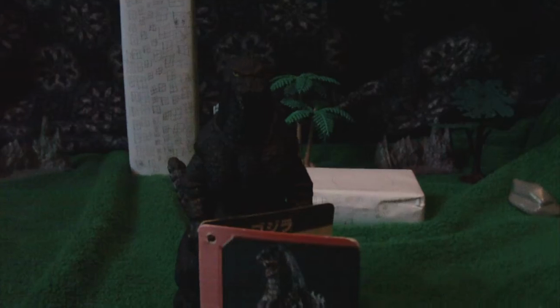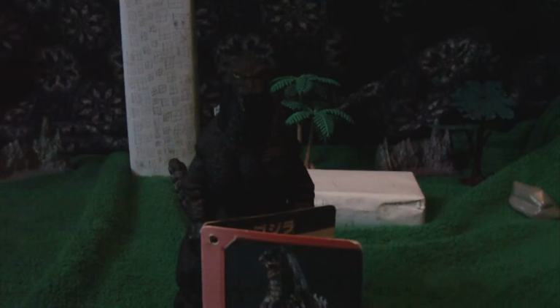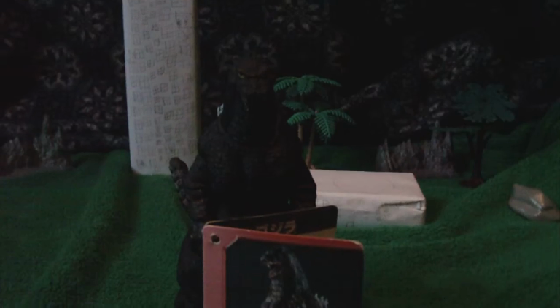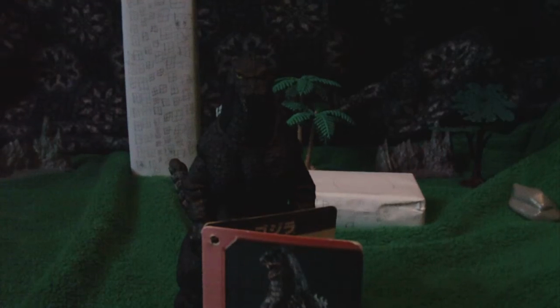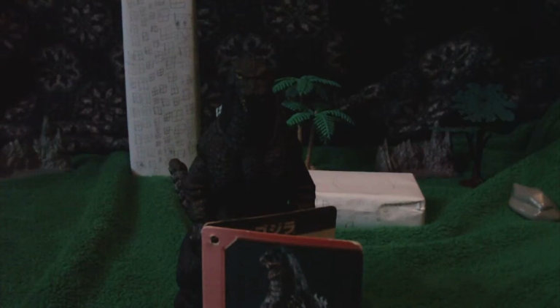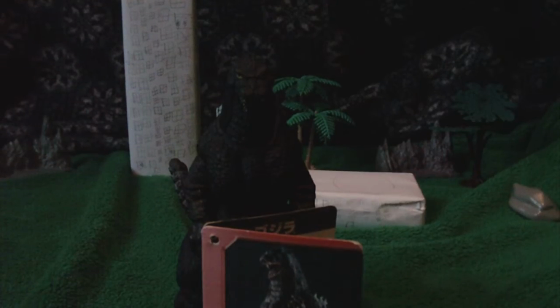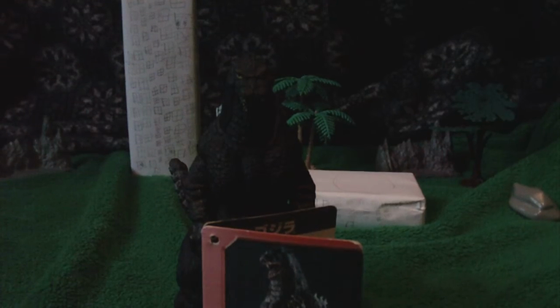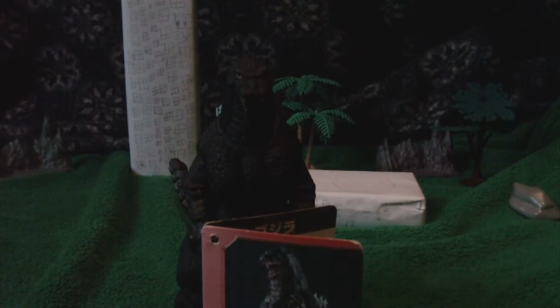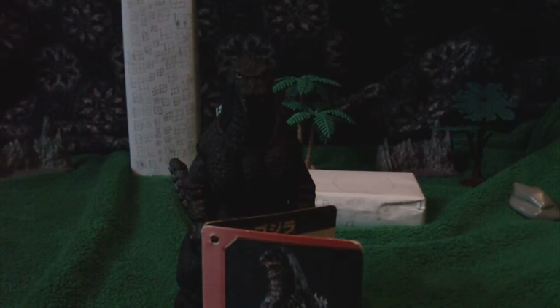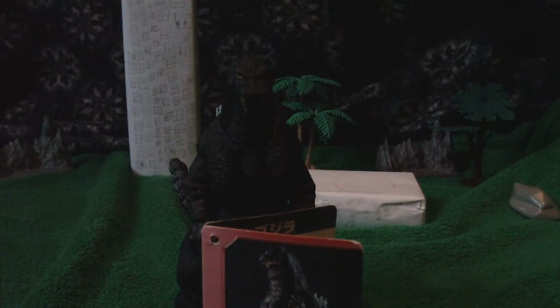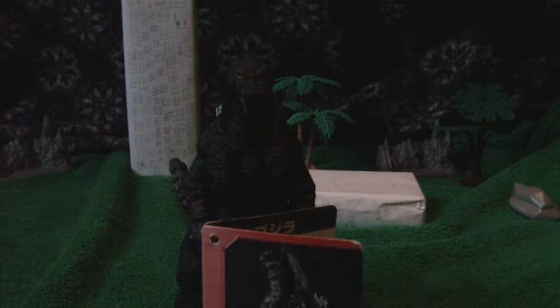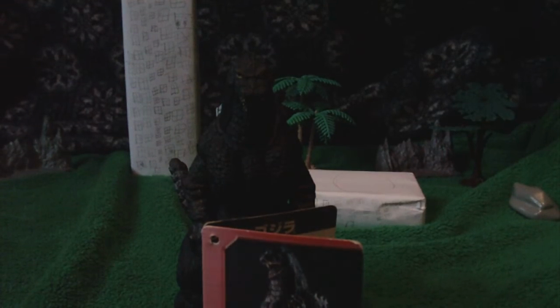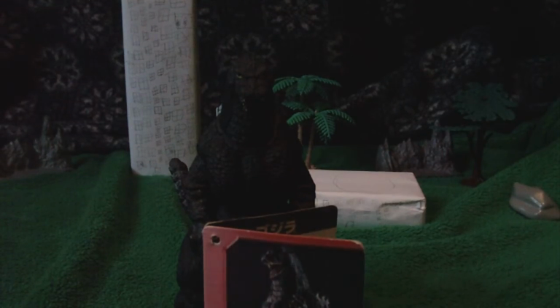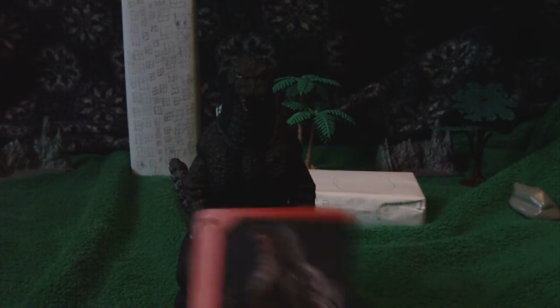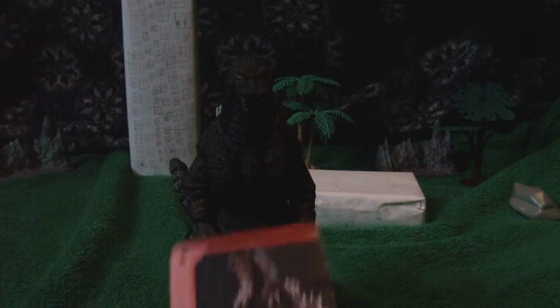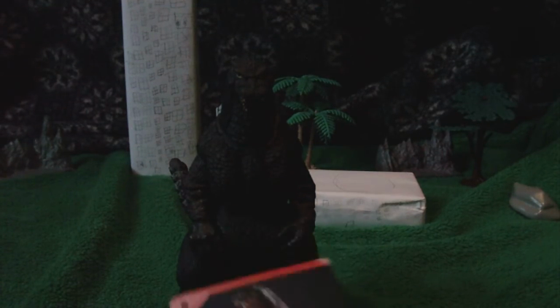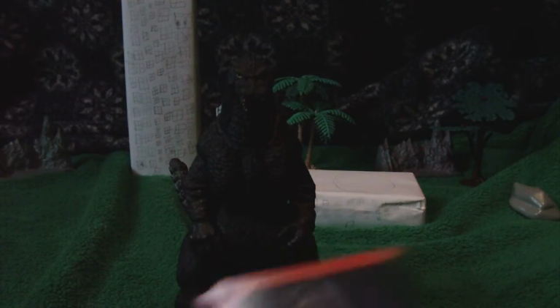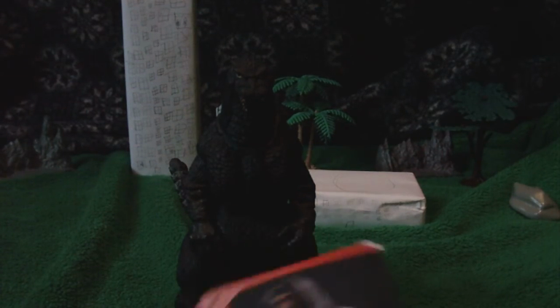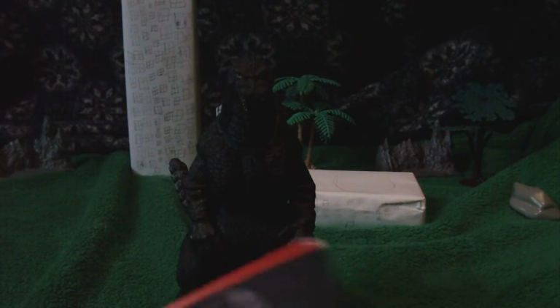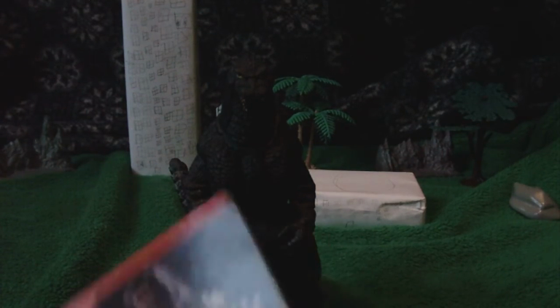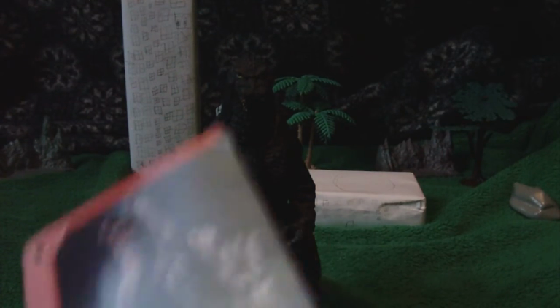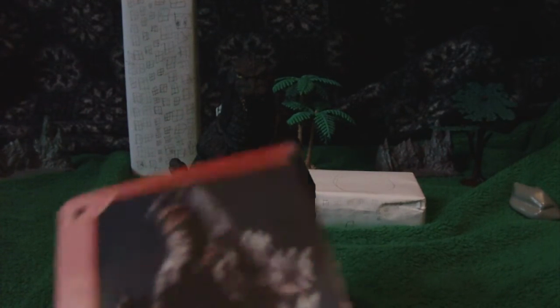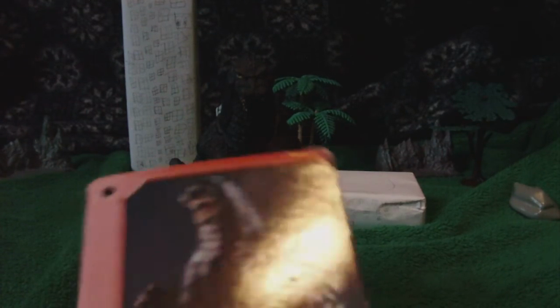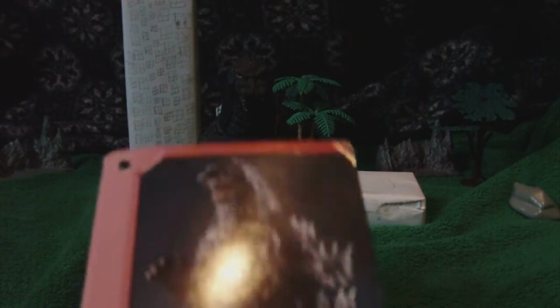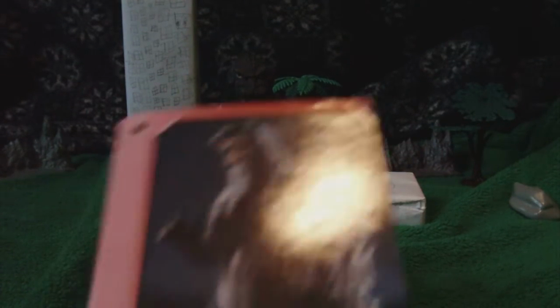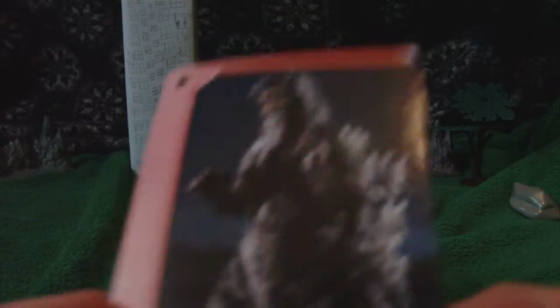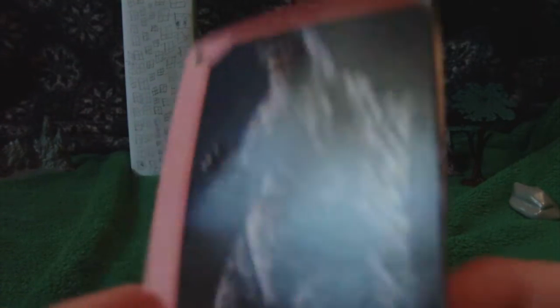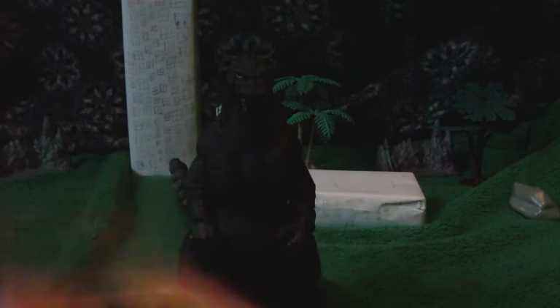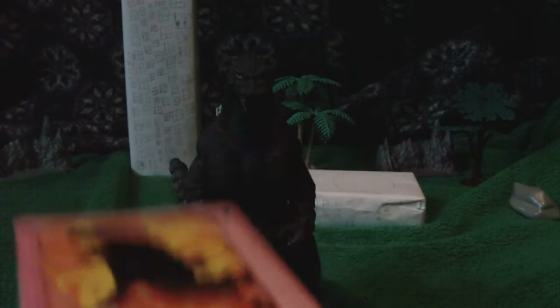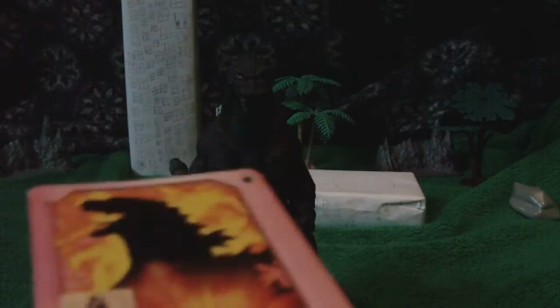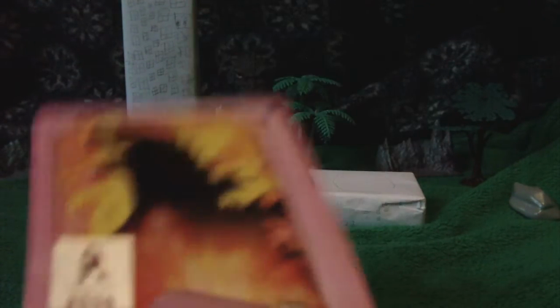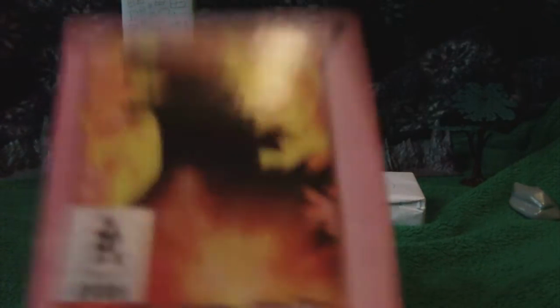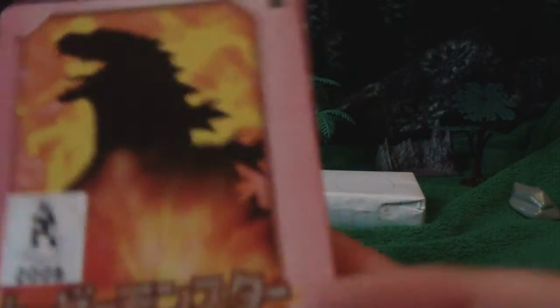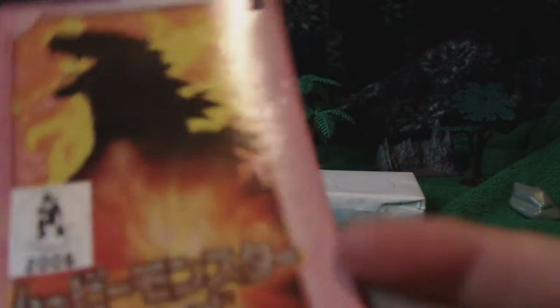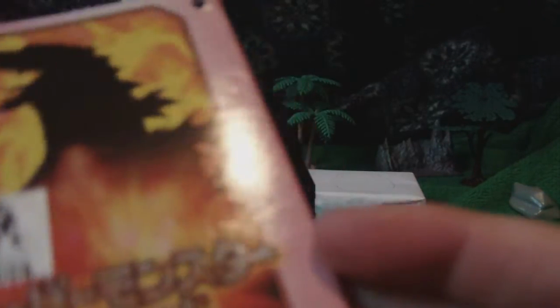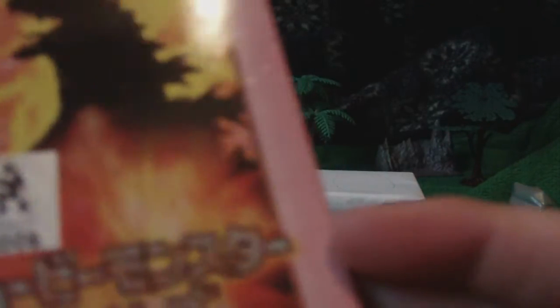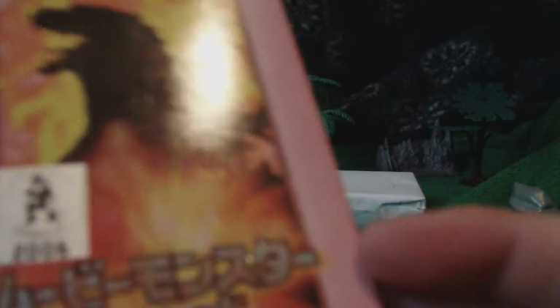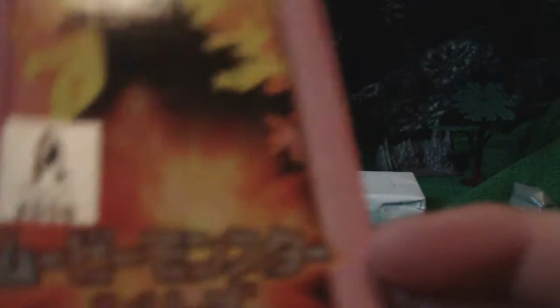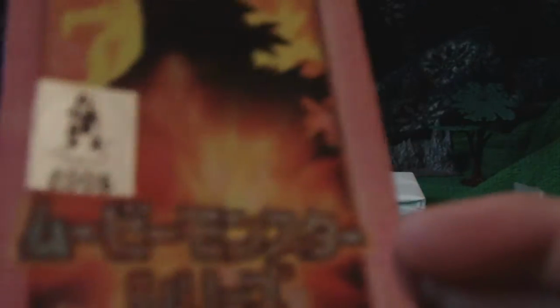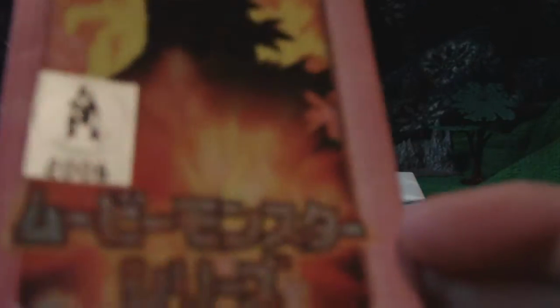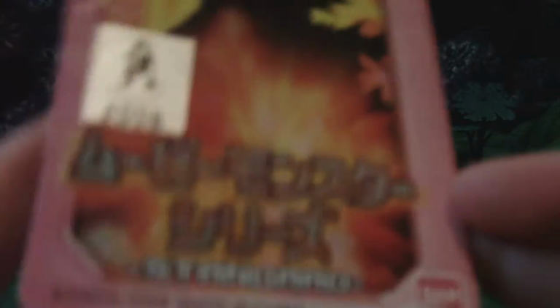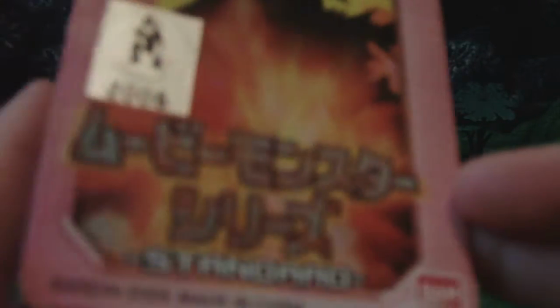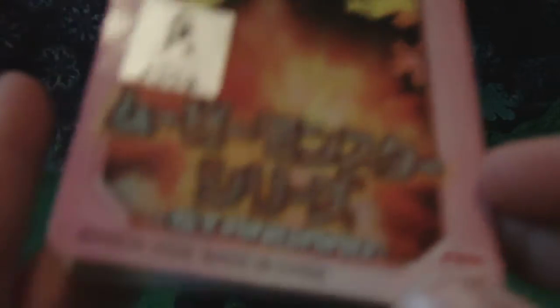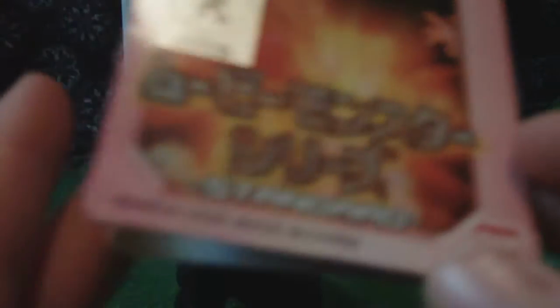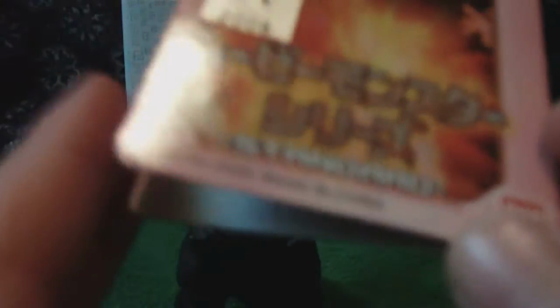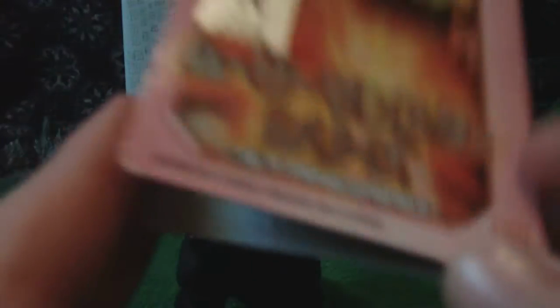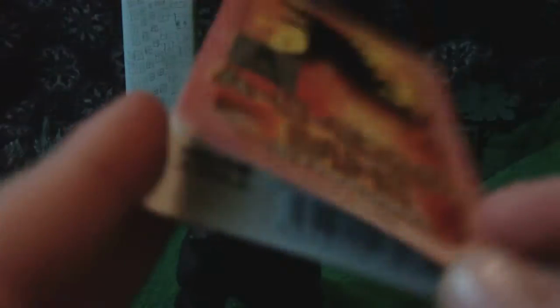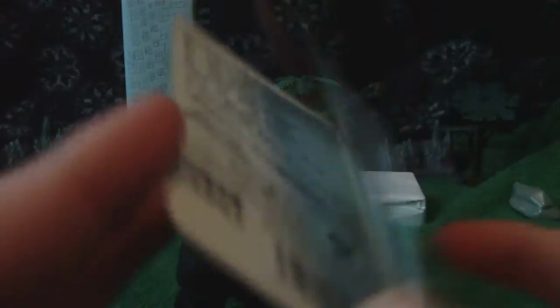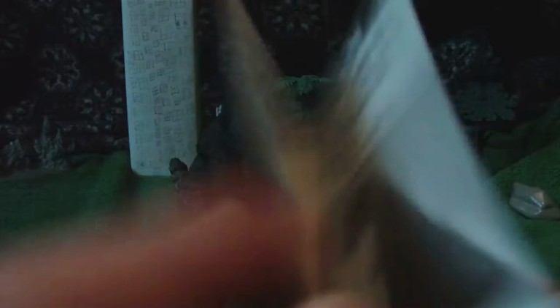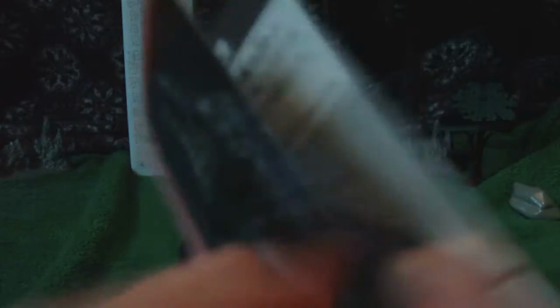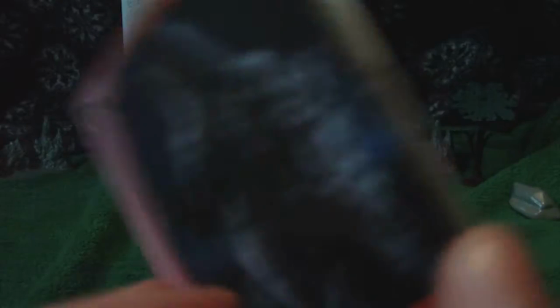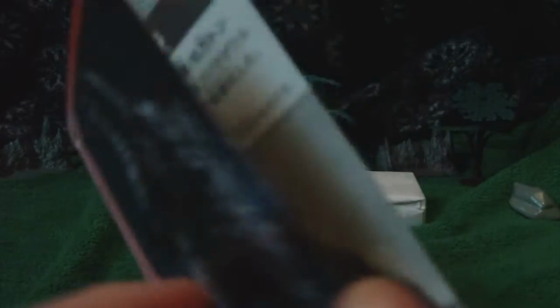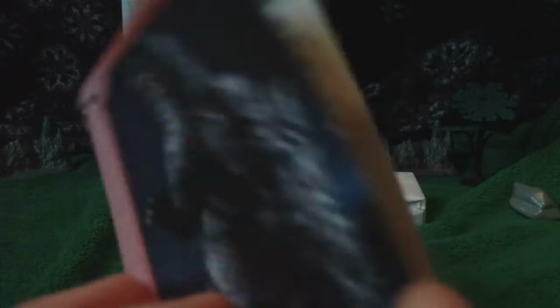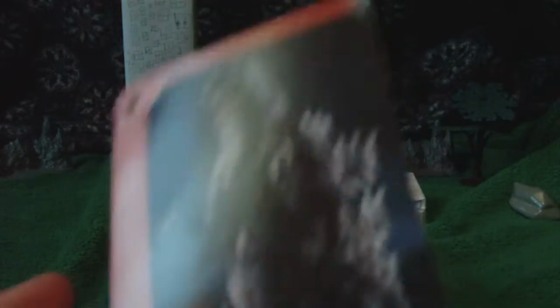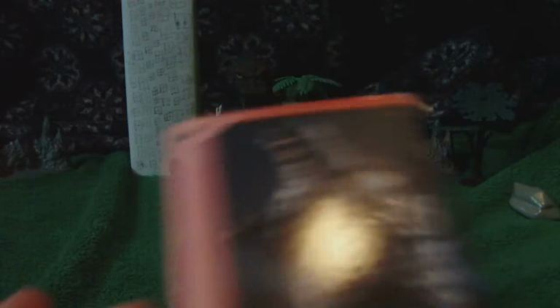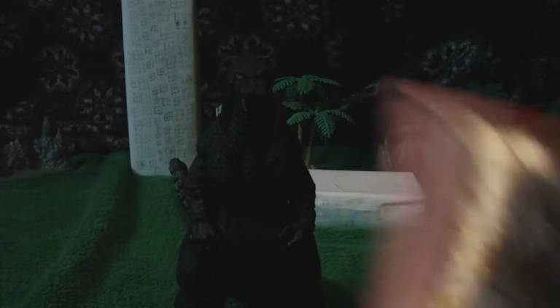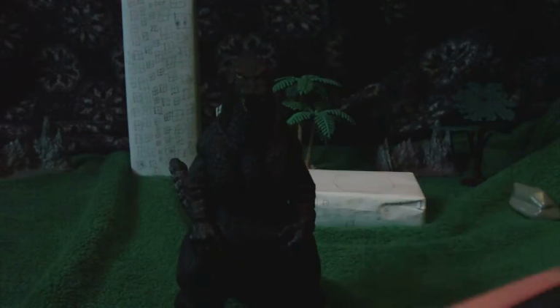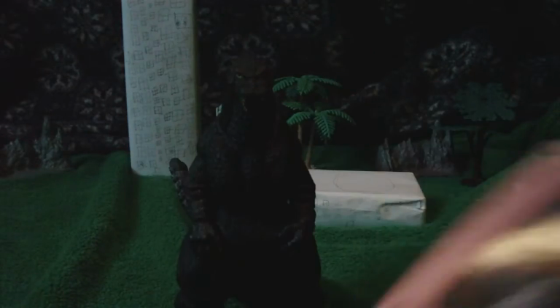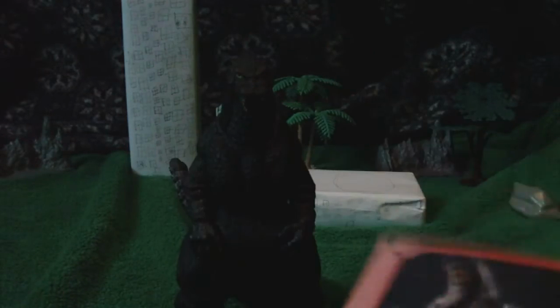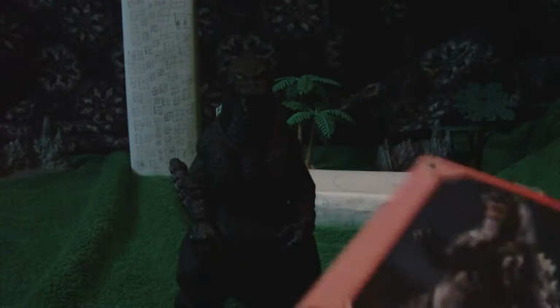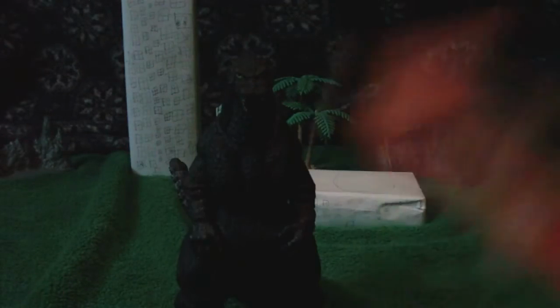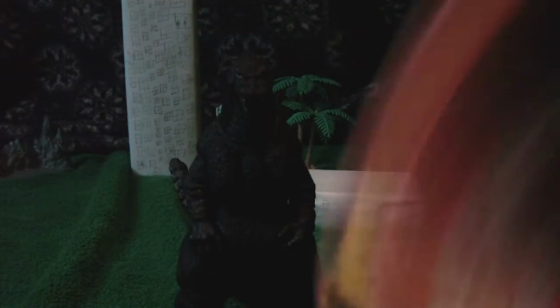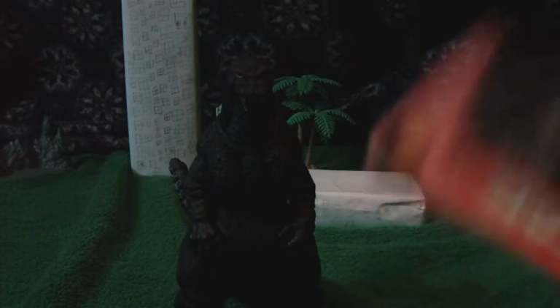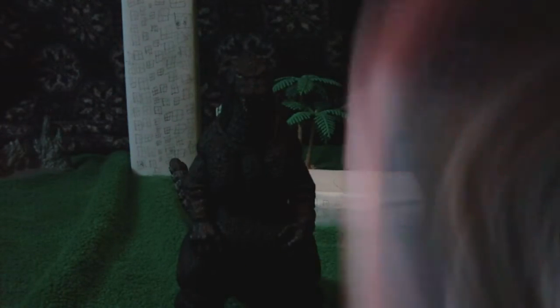Hello, YouTube viewers. Another toy review. It's on the pink Movie Monster Series Standard Godzilla 90s.